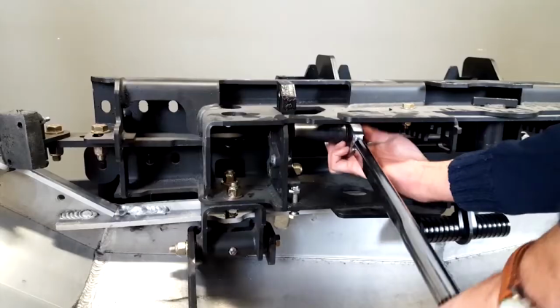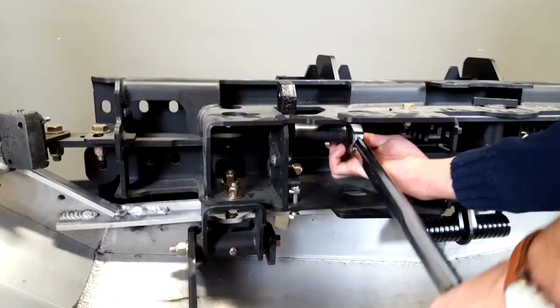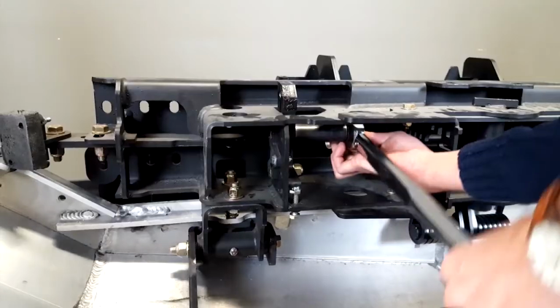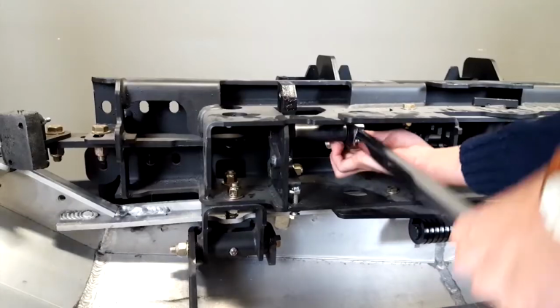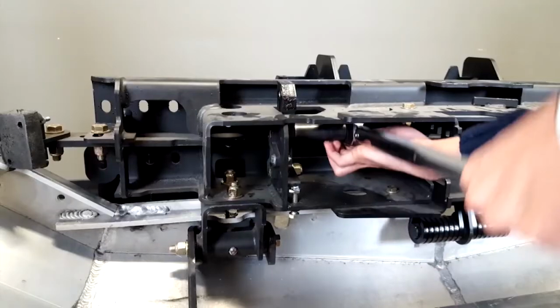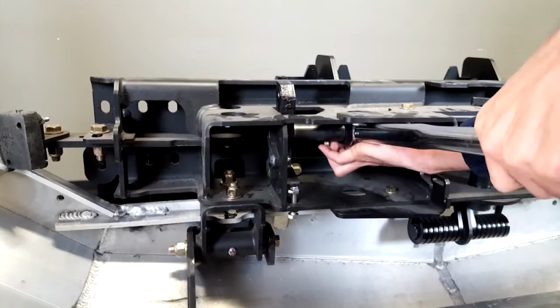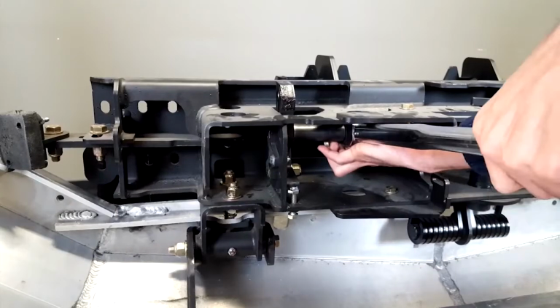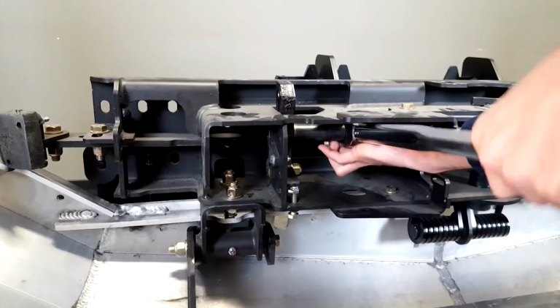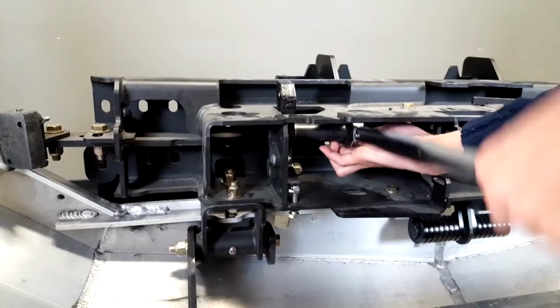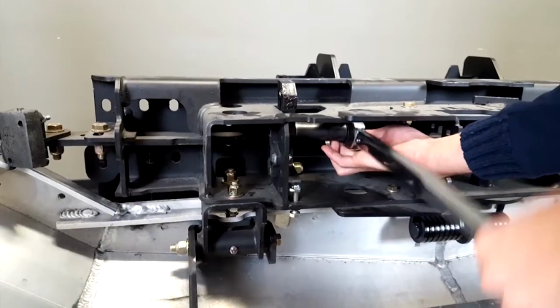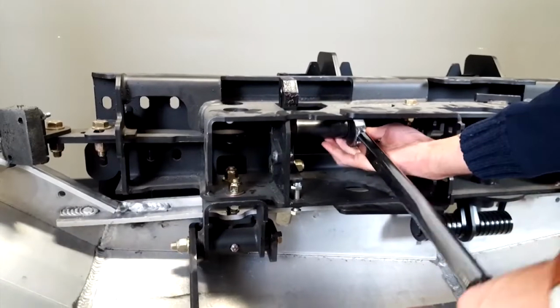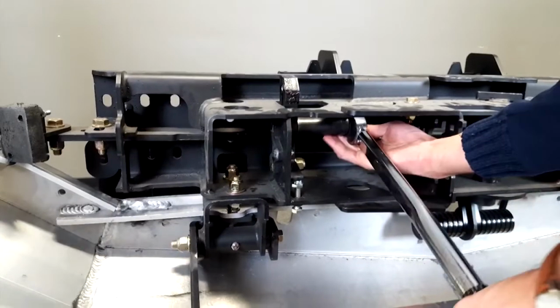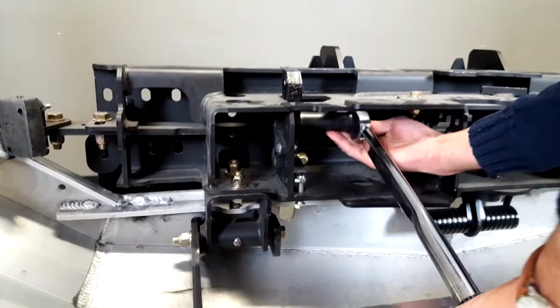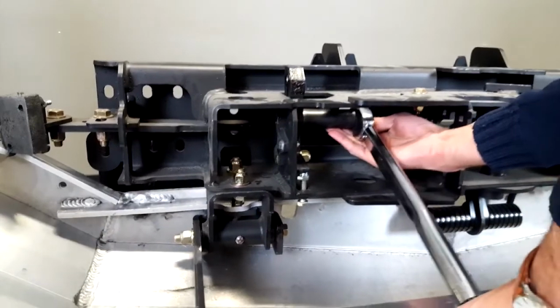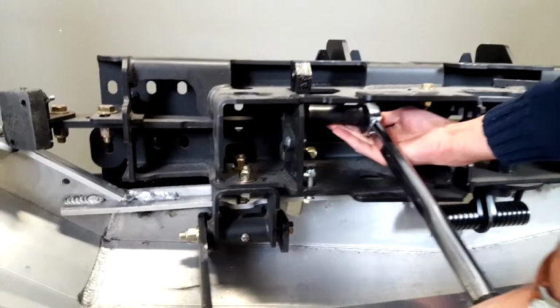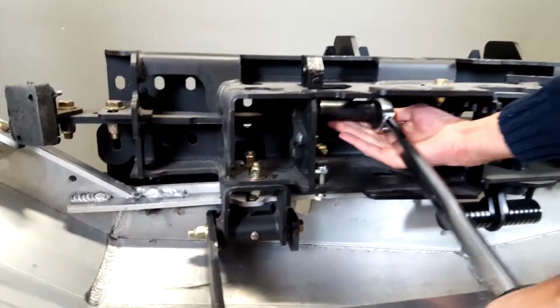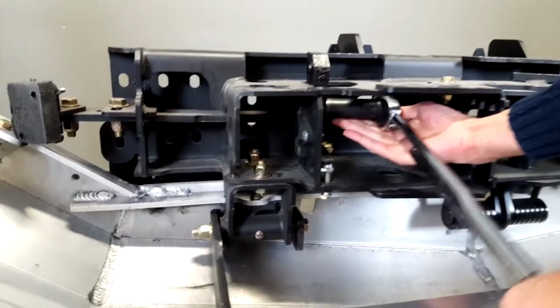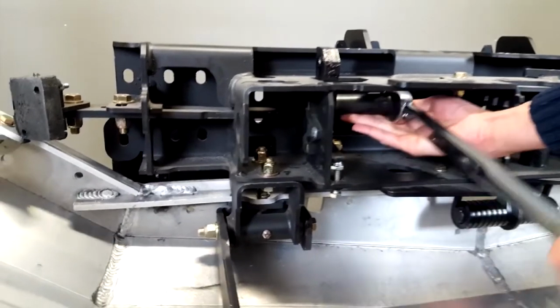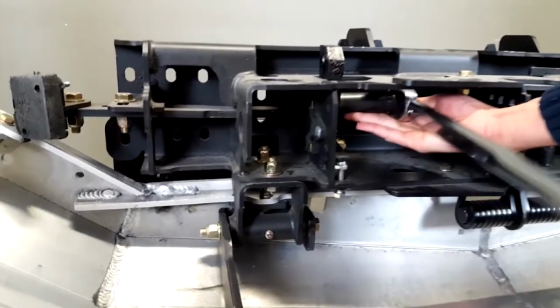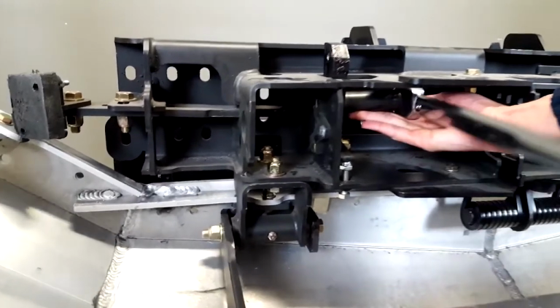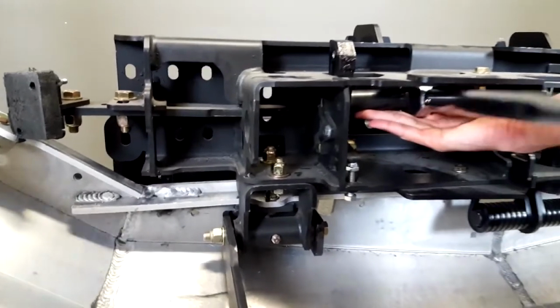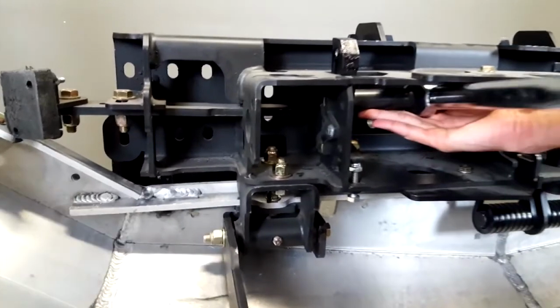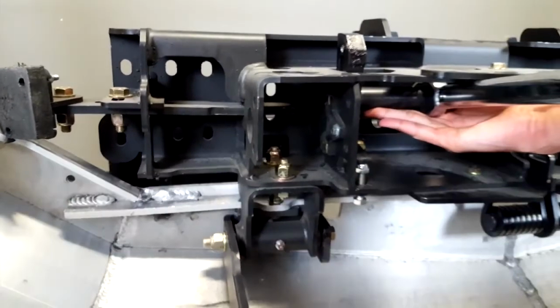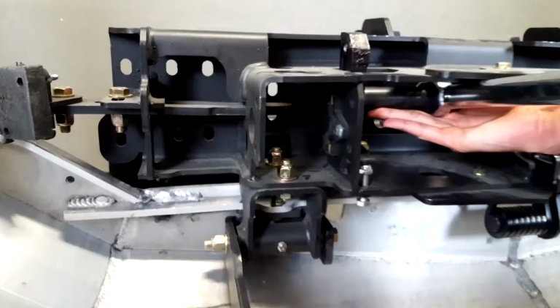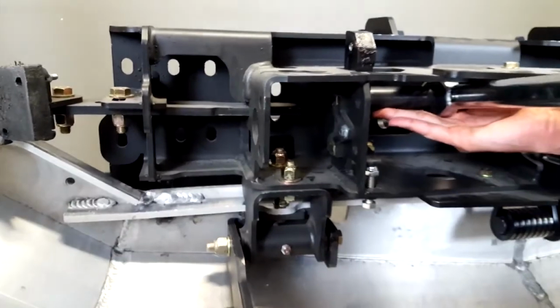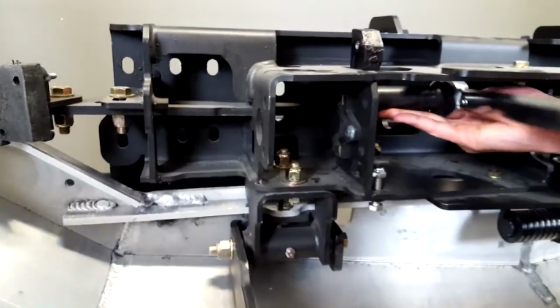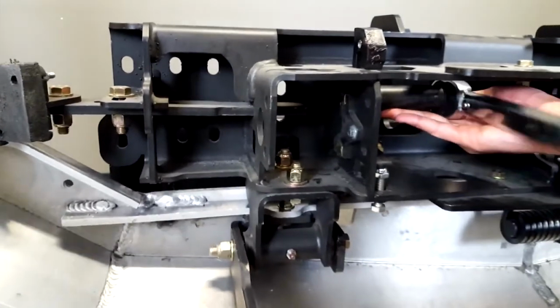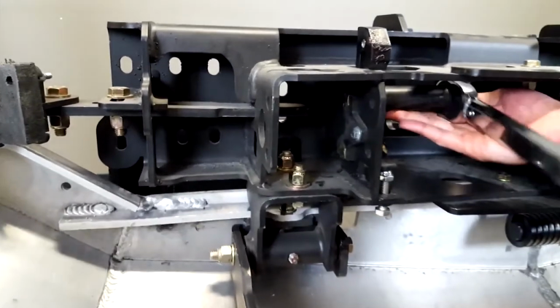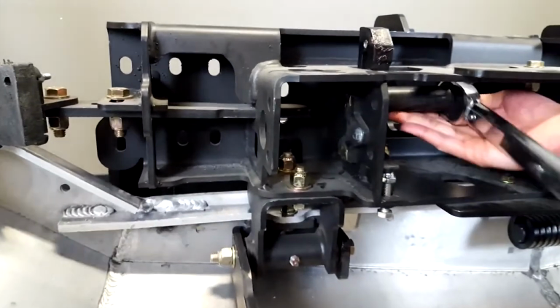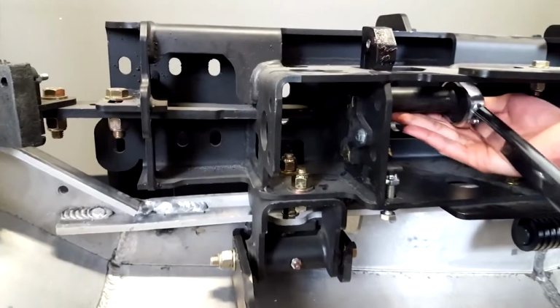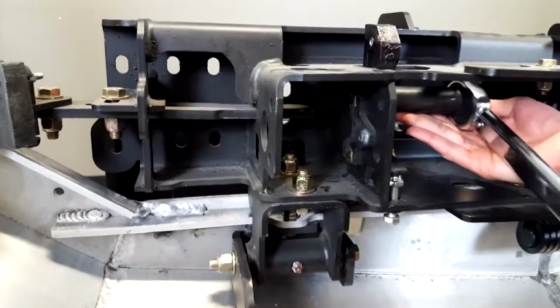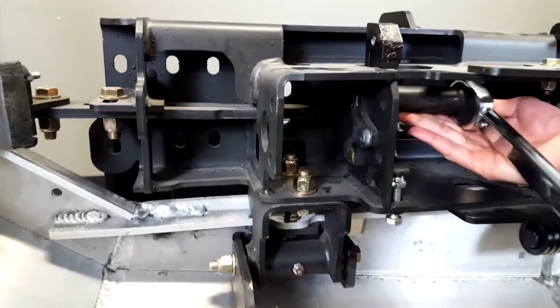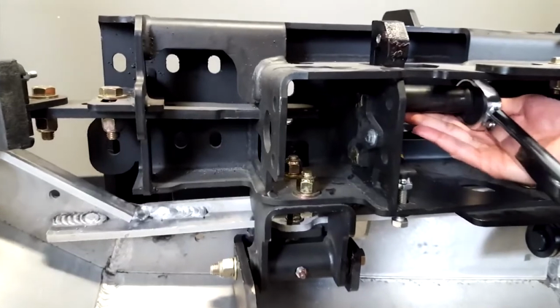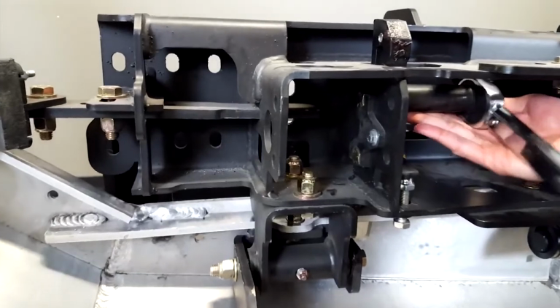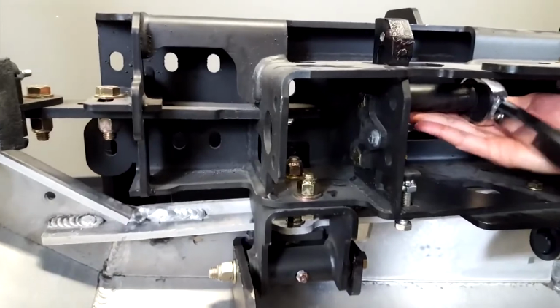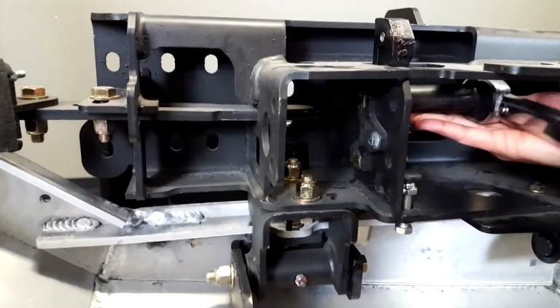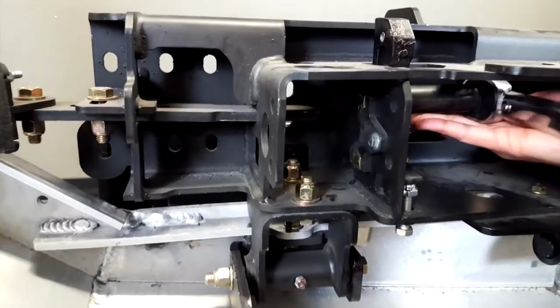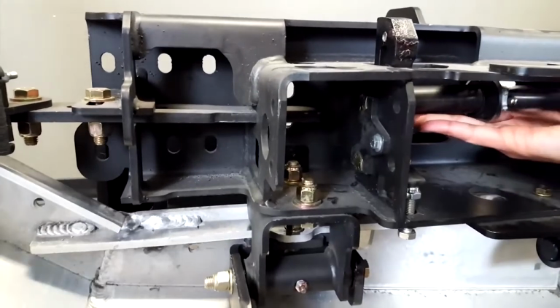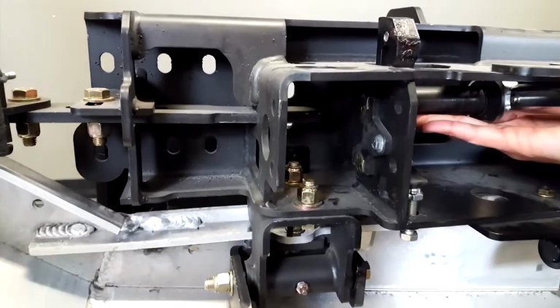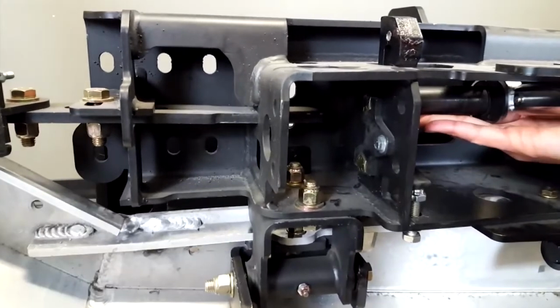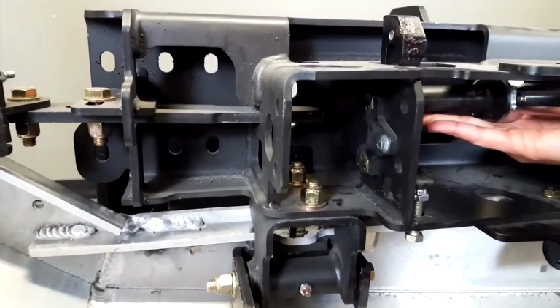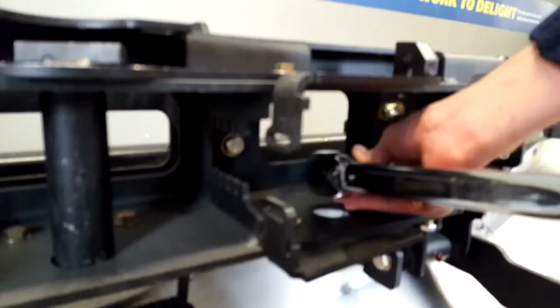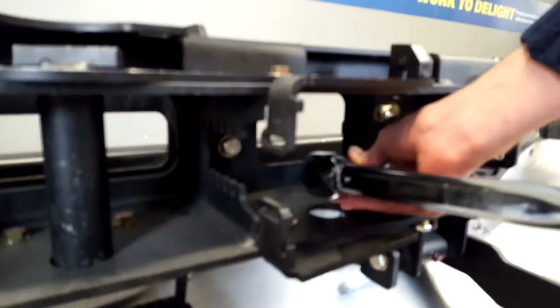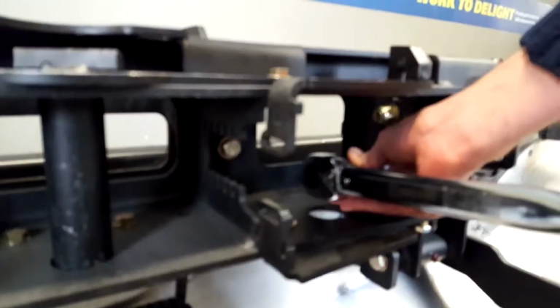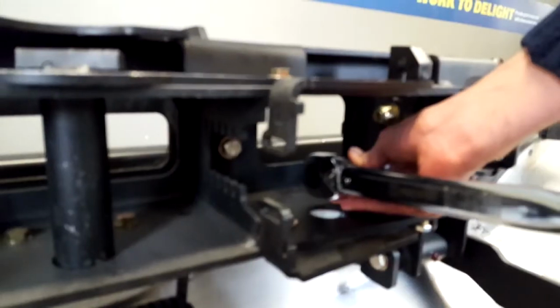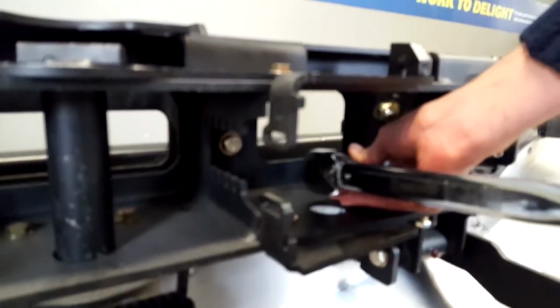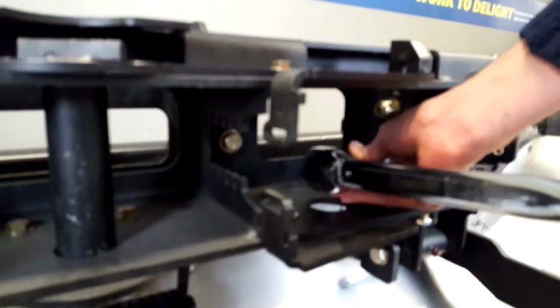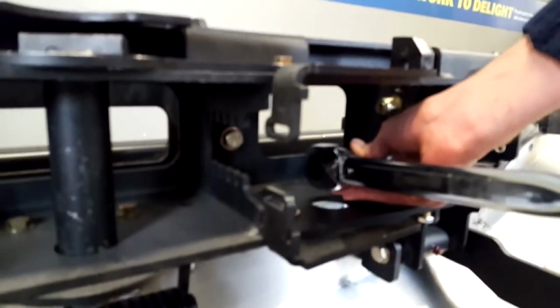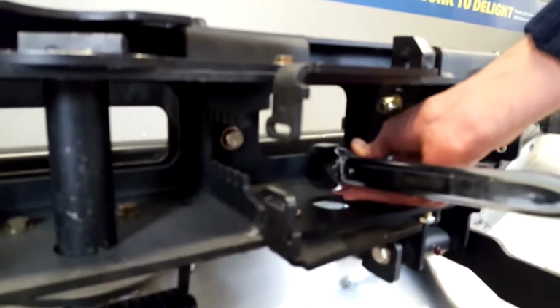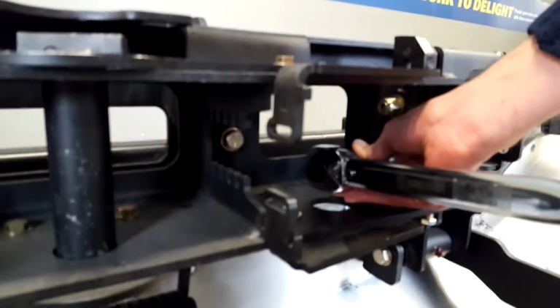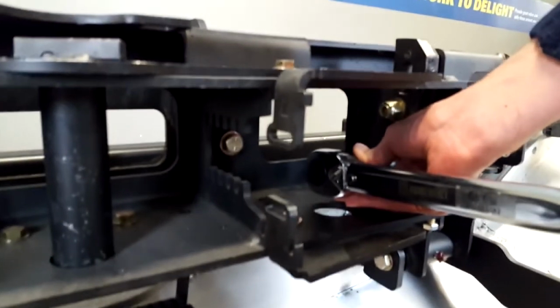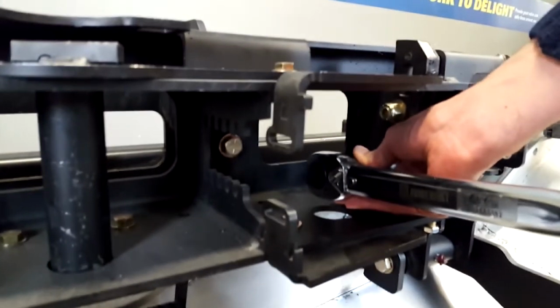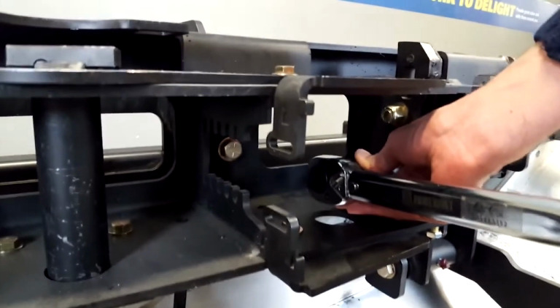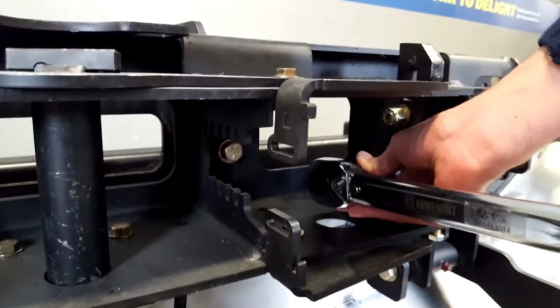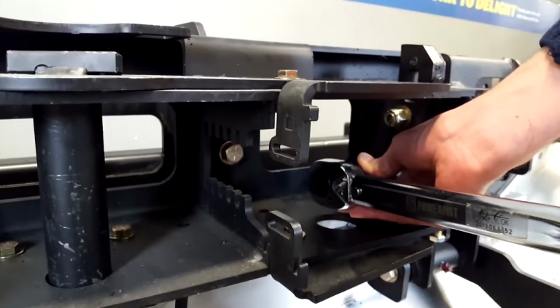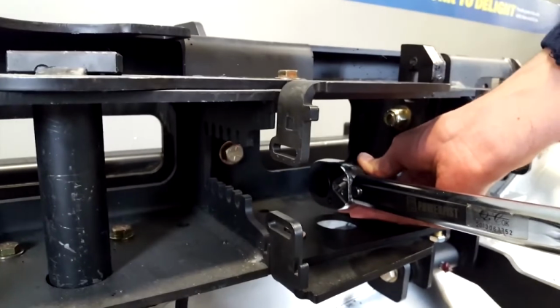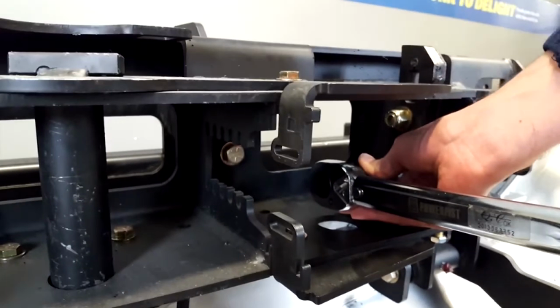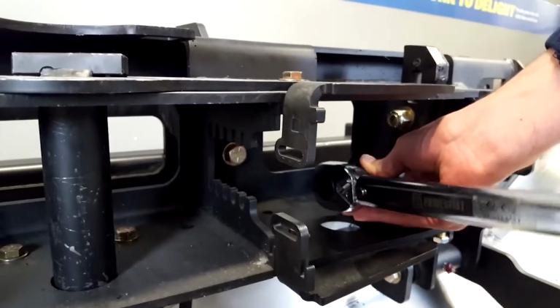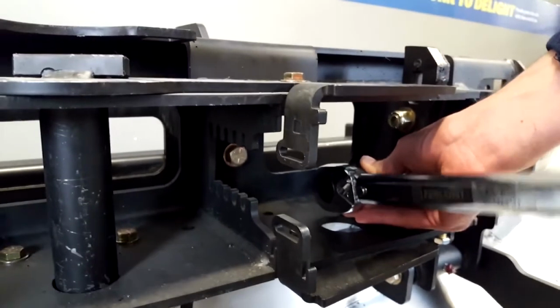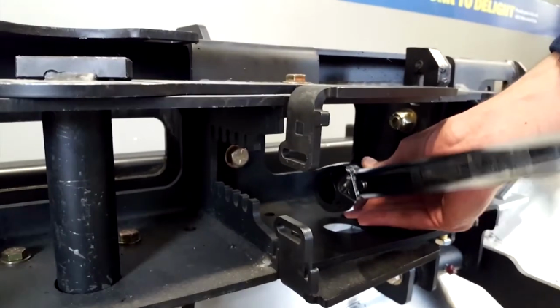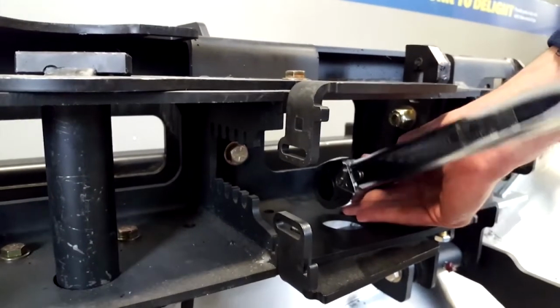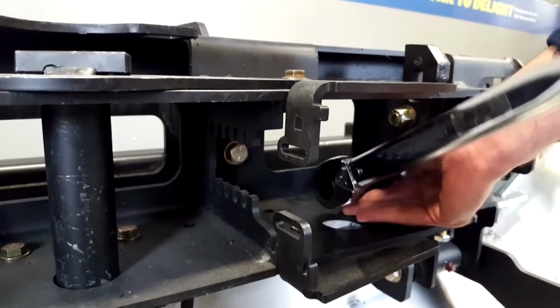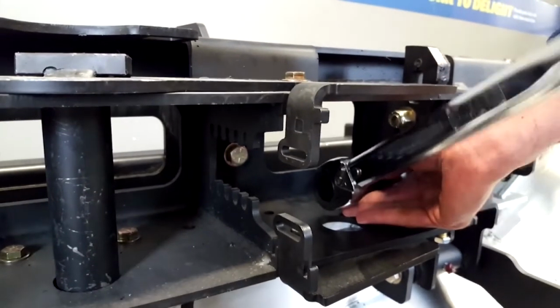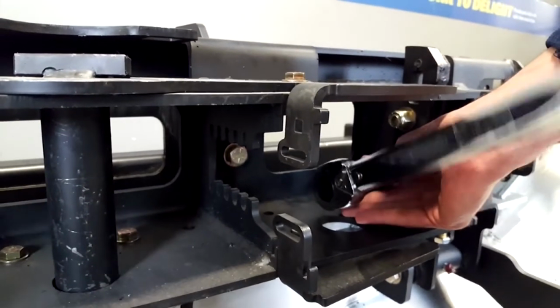Tighten the top and bottom bolts to 110 foot-pounds. Your adjustment is complete.